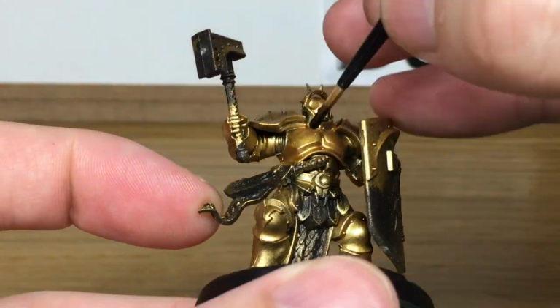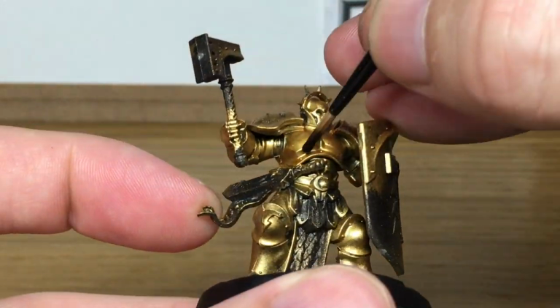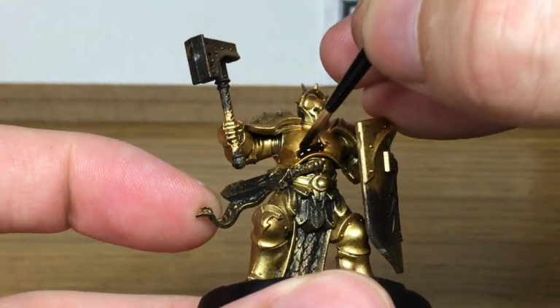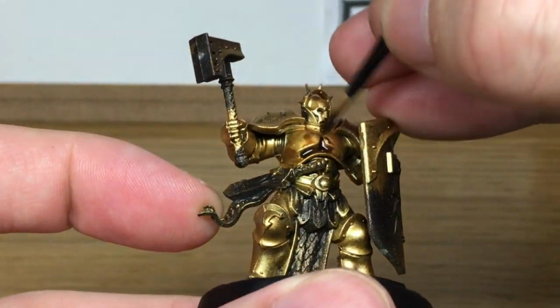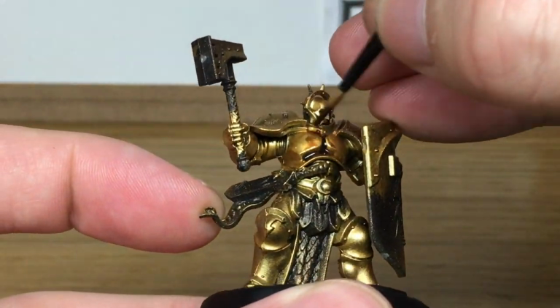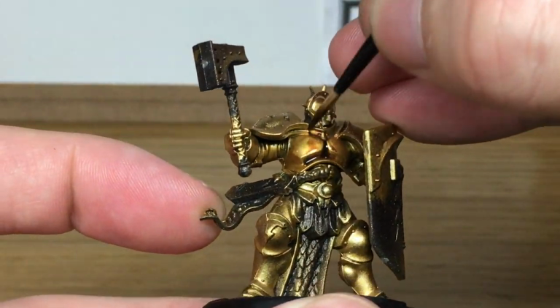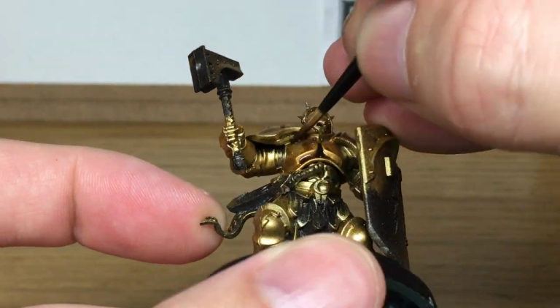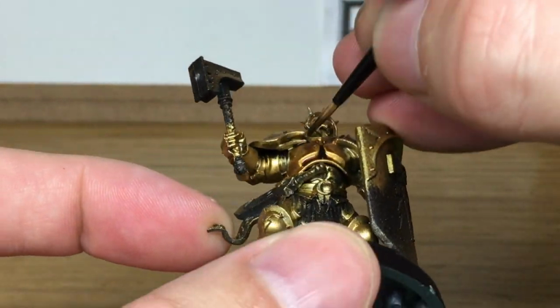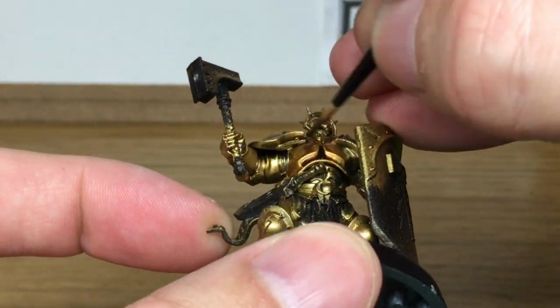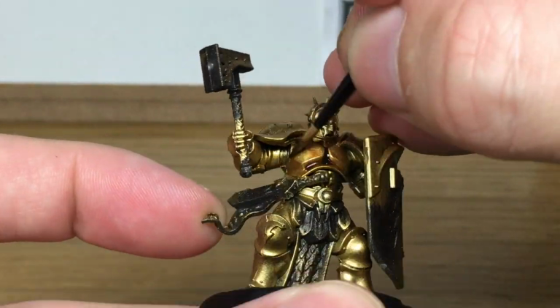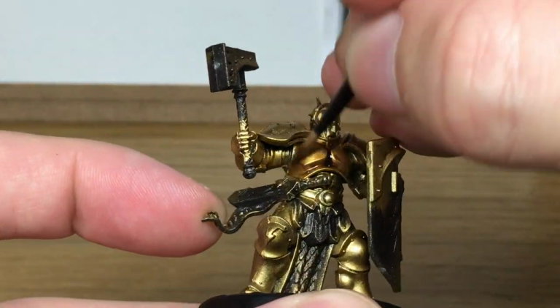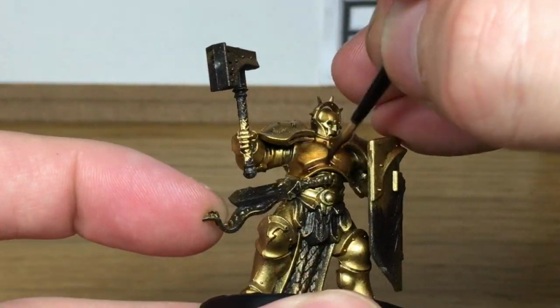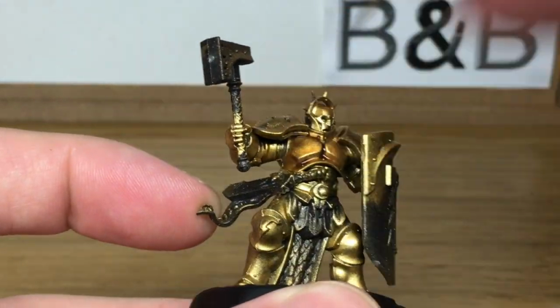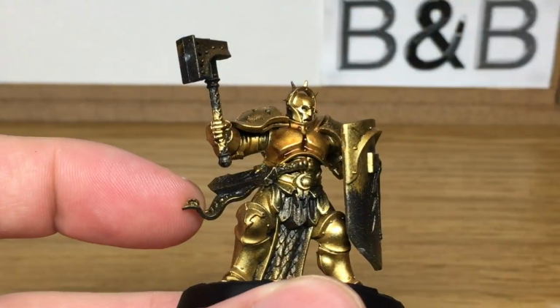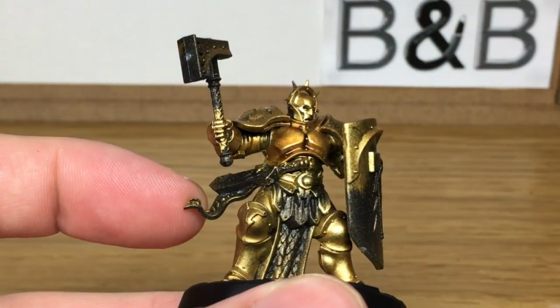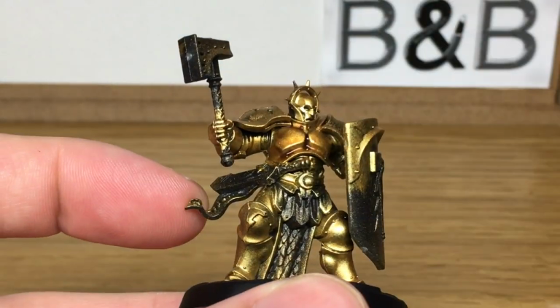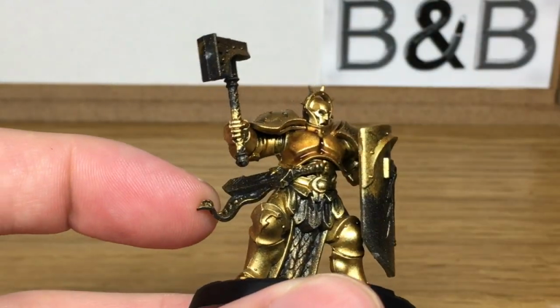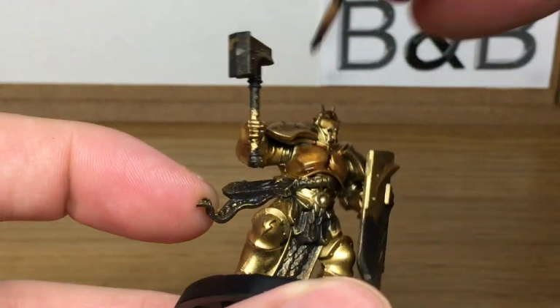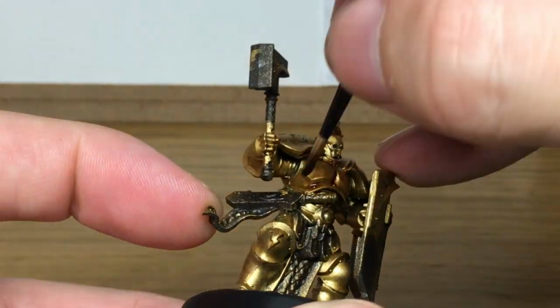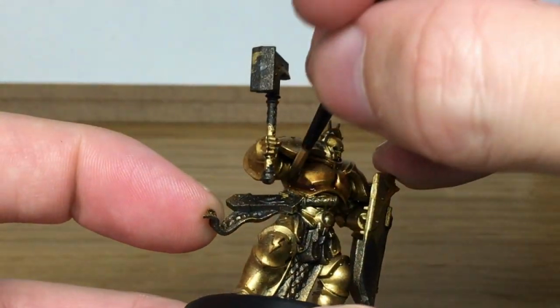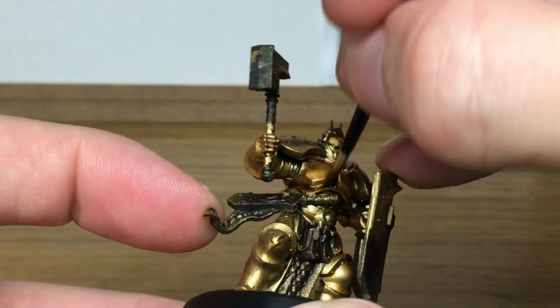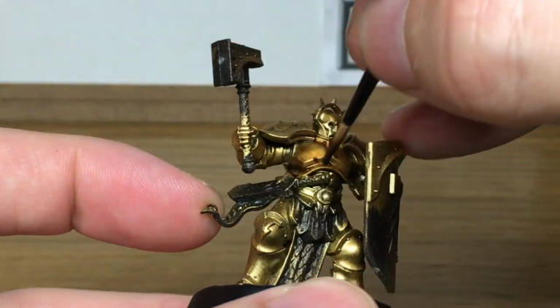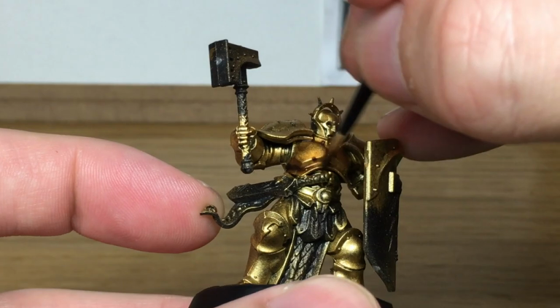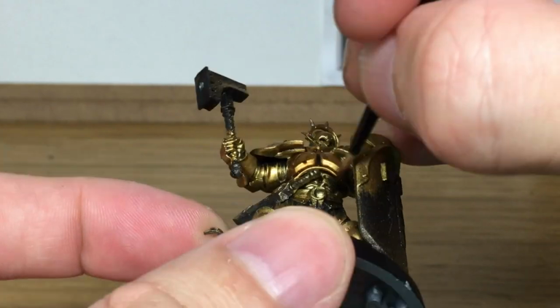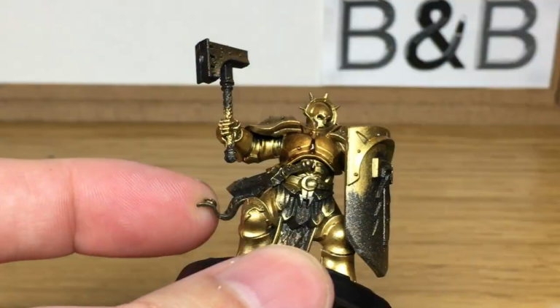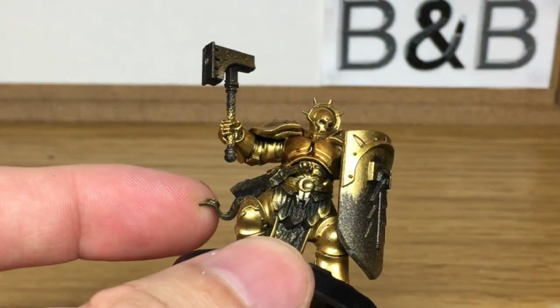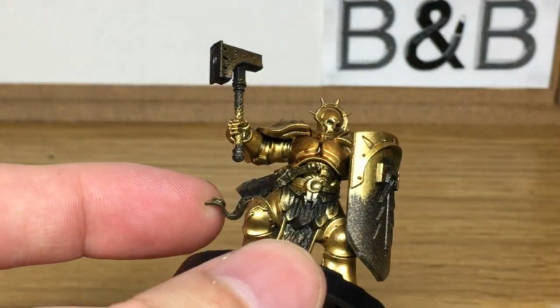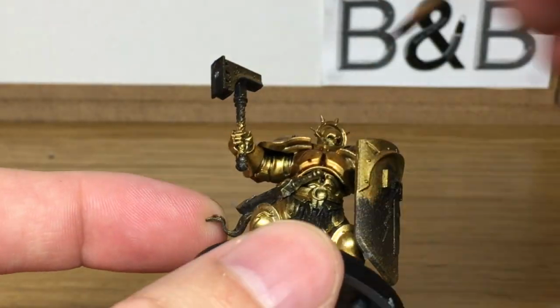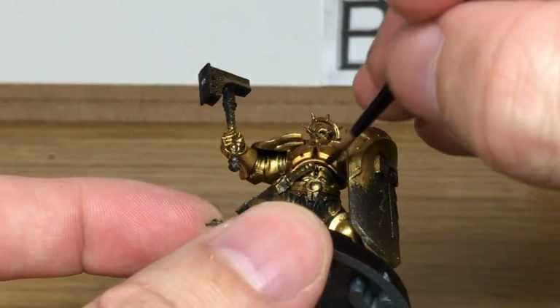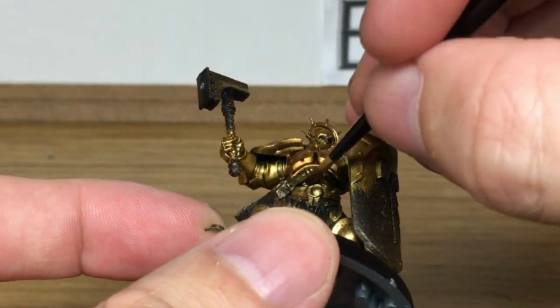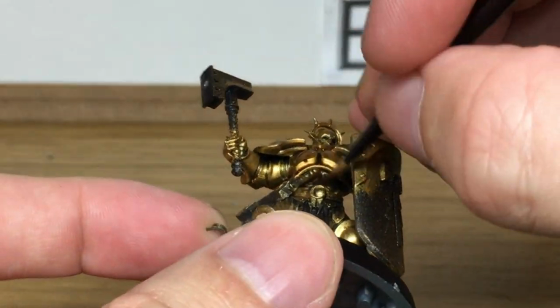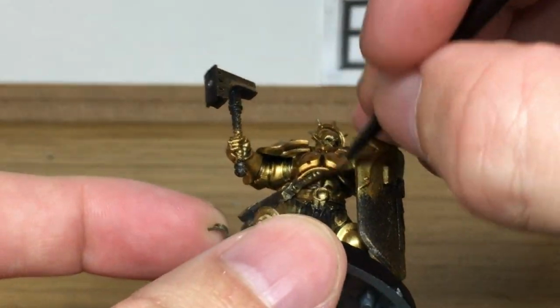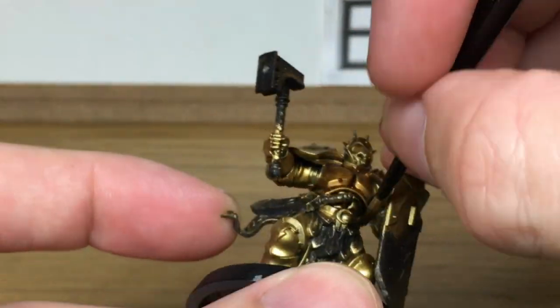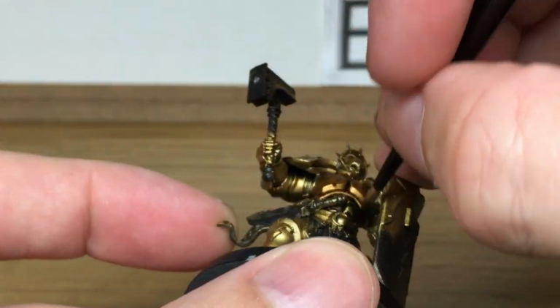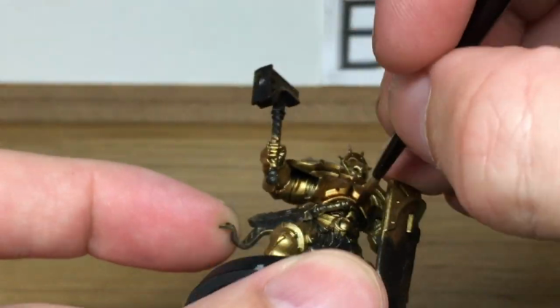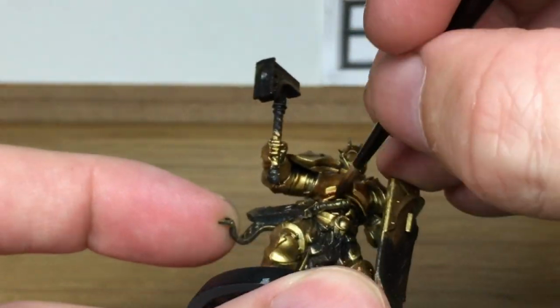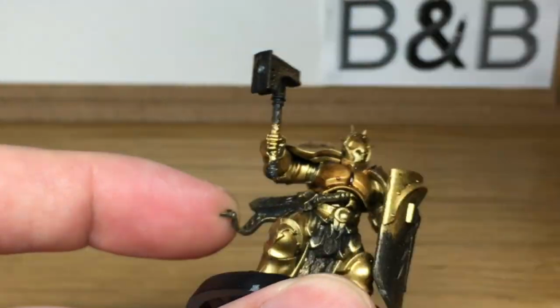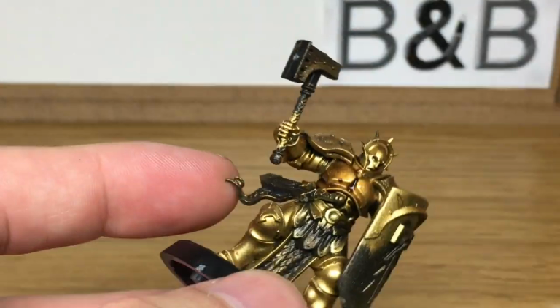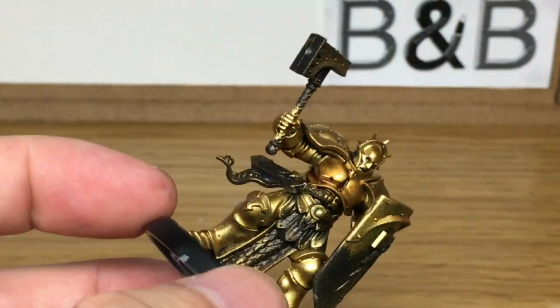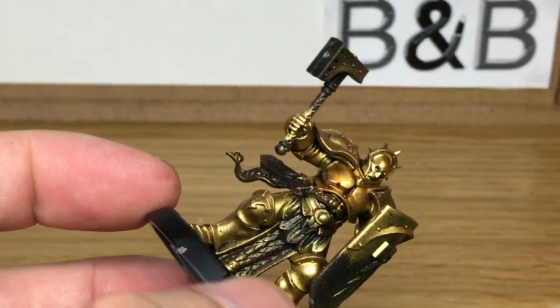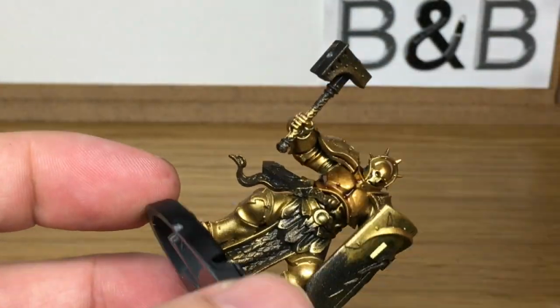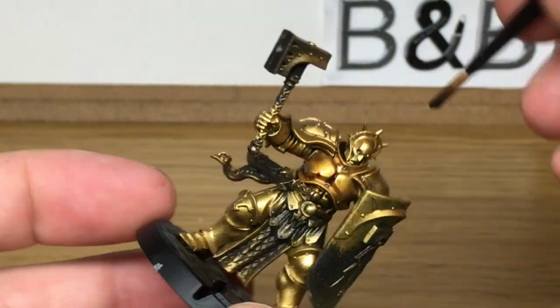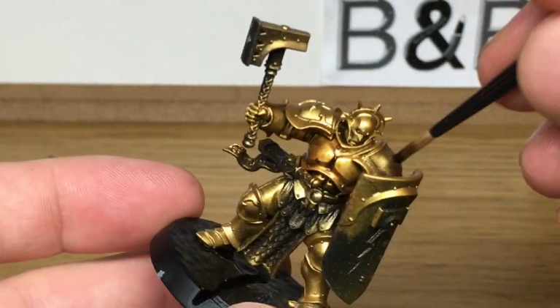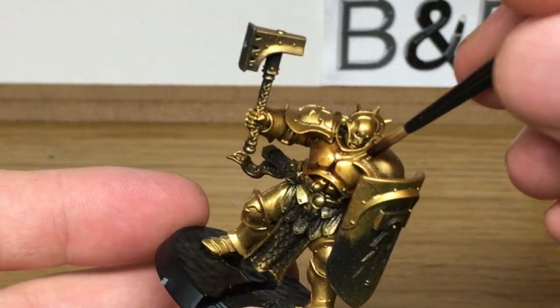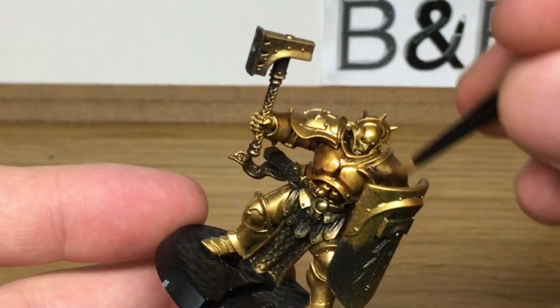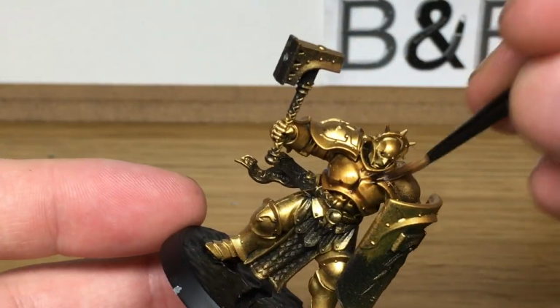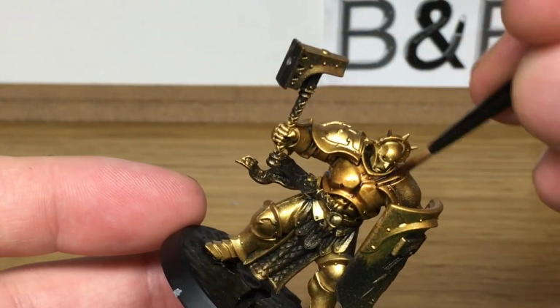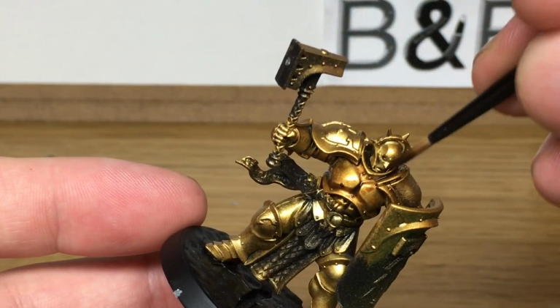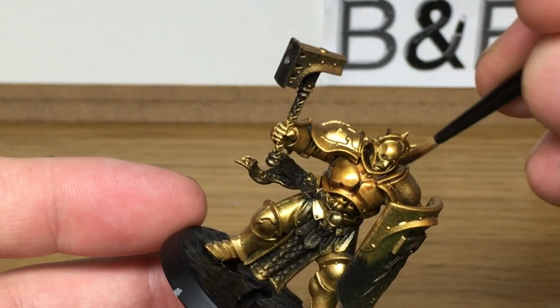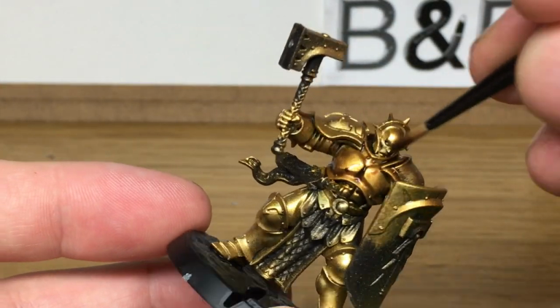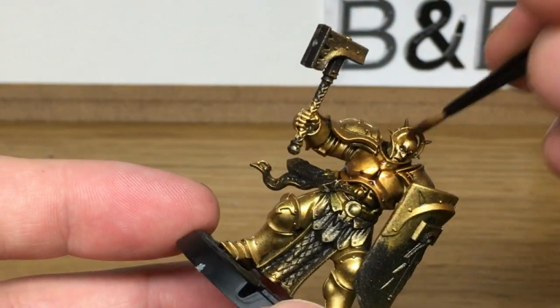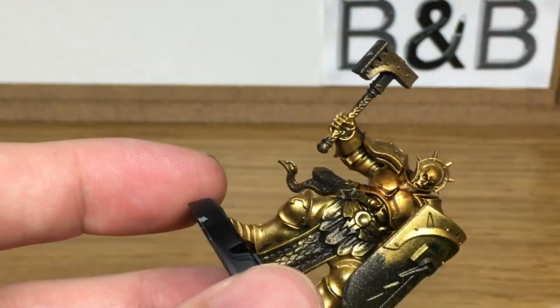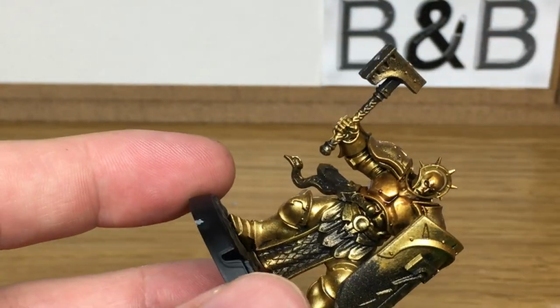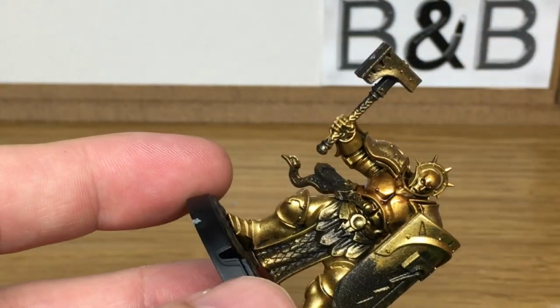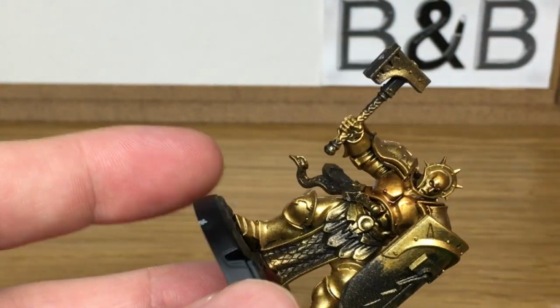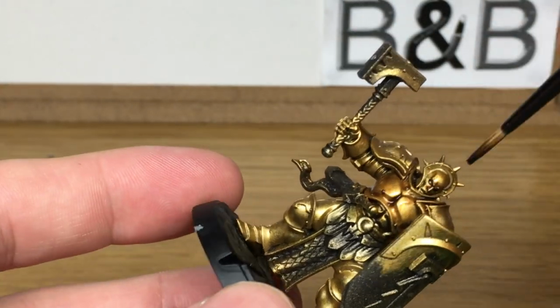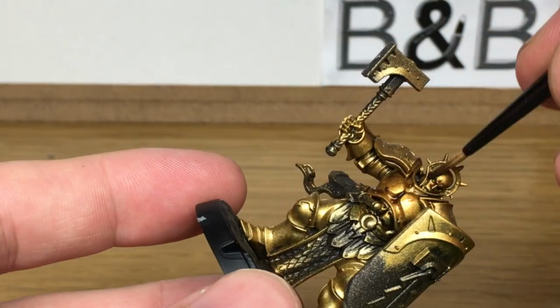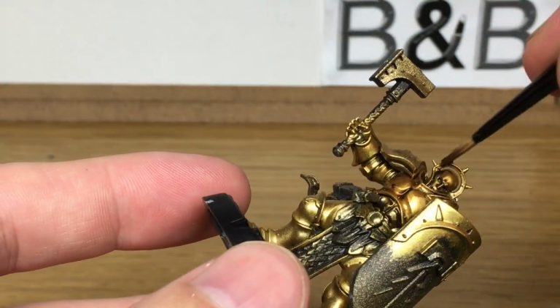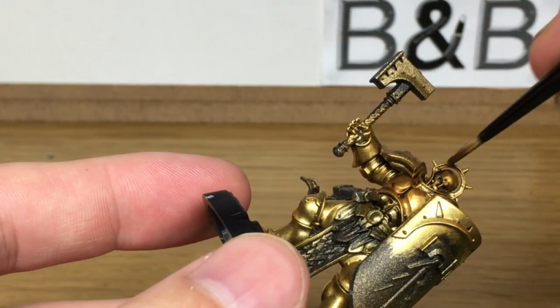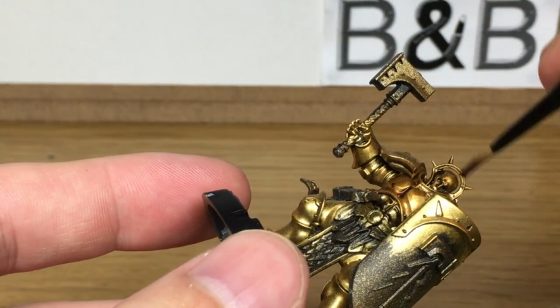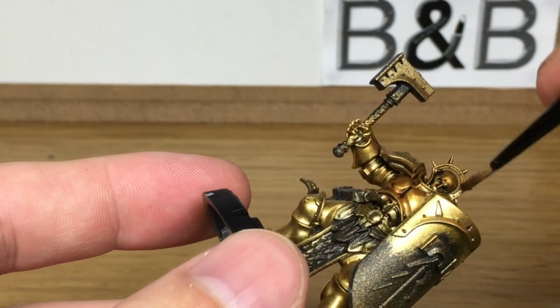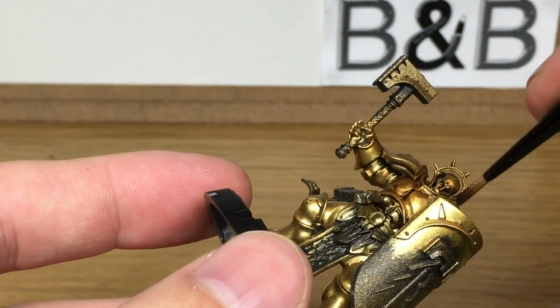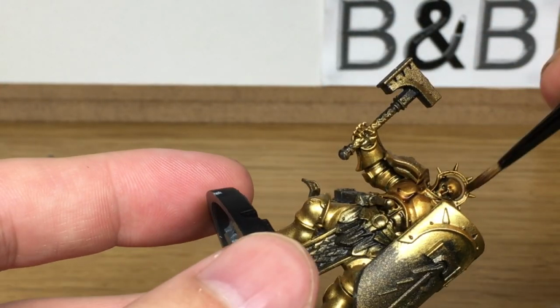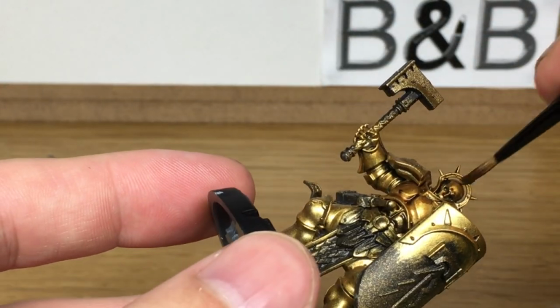Now I have painted a slow-time tutorial on how to paint the gold for the Stormcast, so I'll link that below and I'll put a link to it at the end of the video as well.